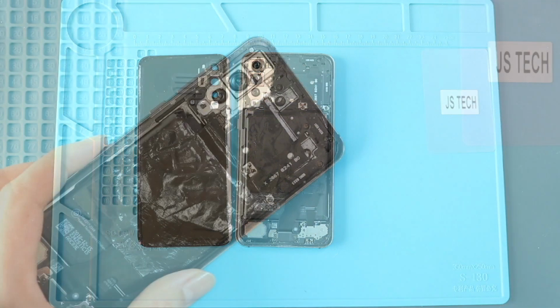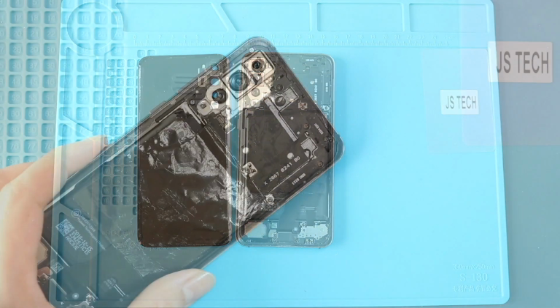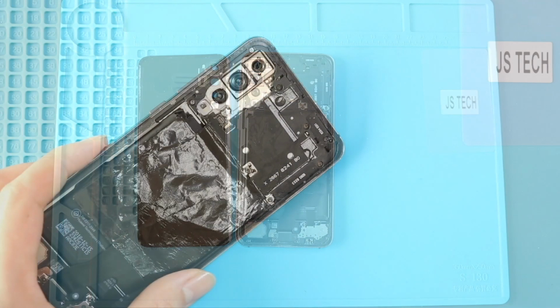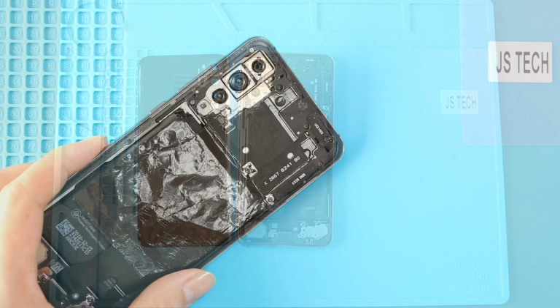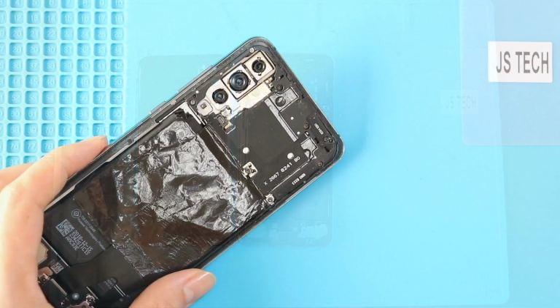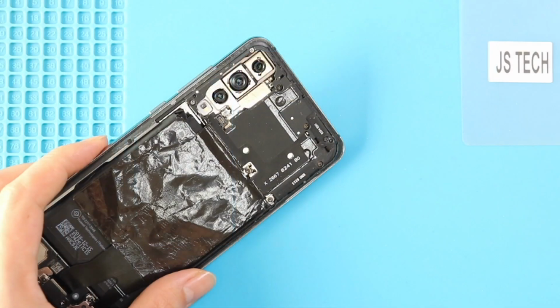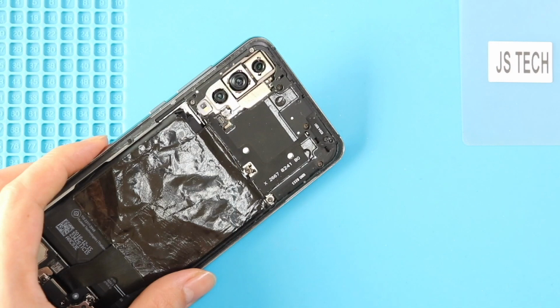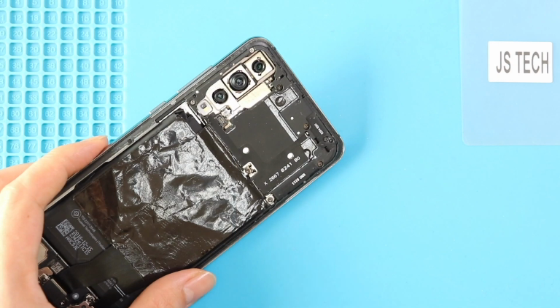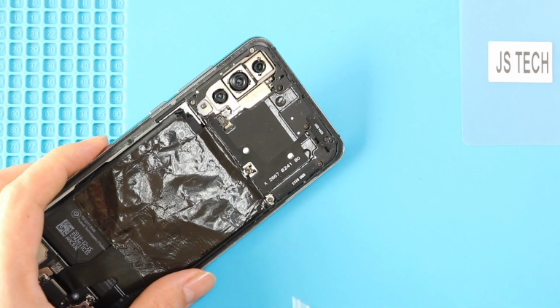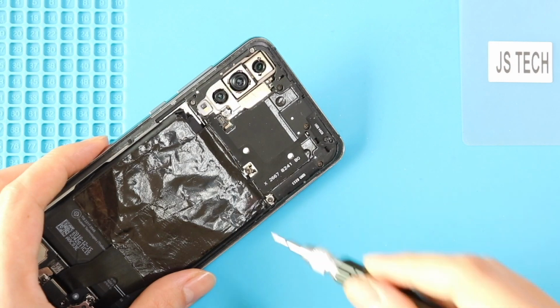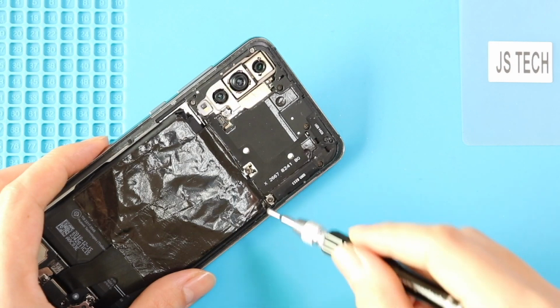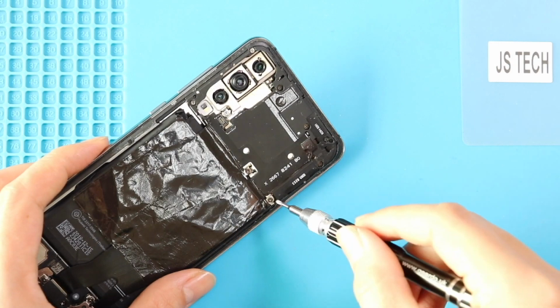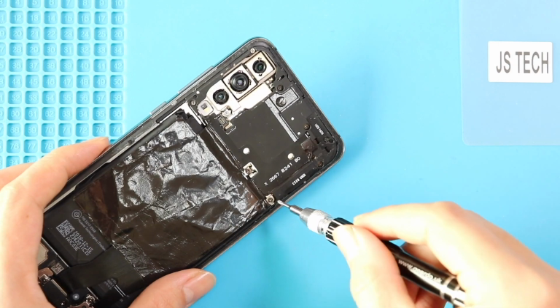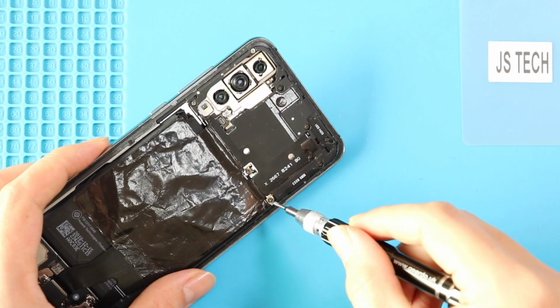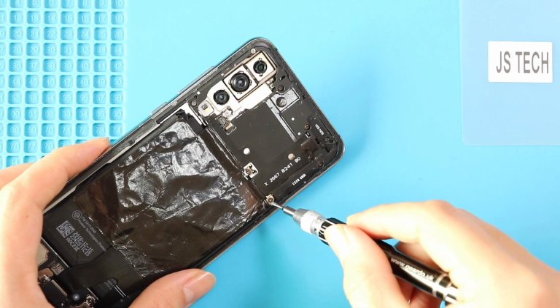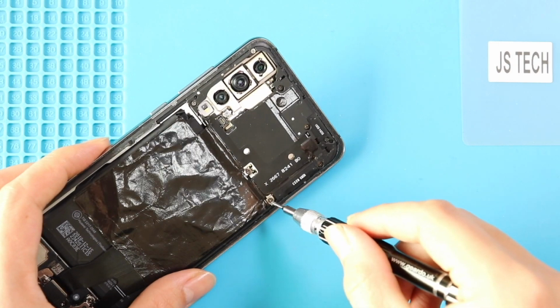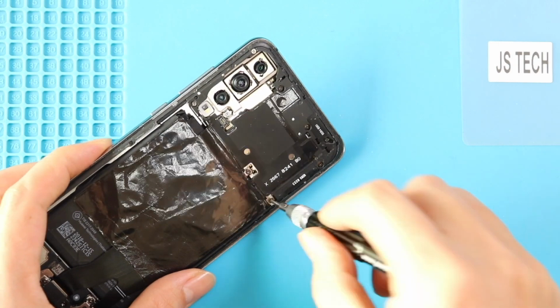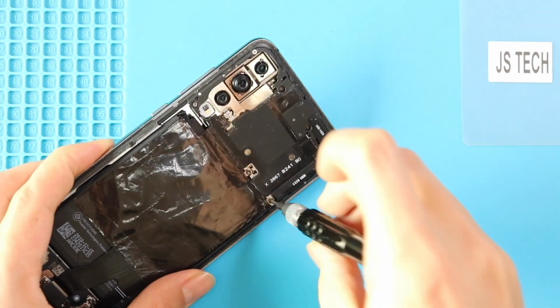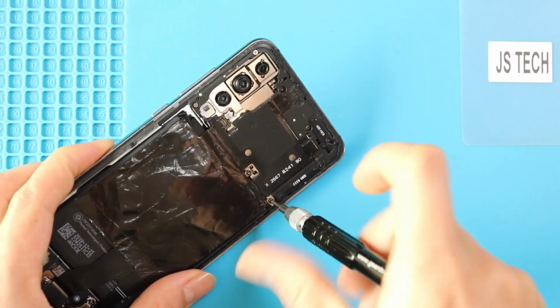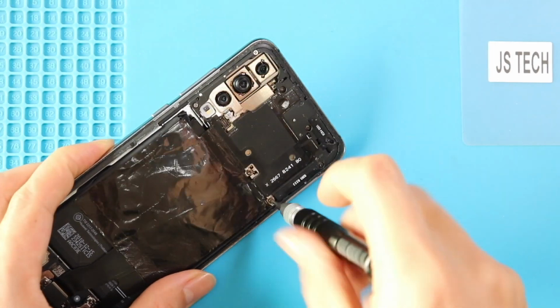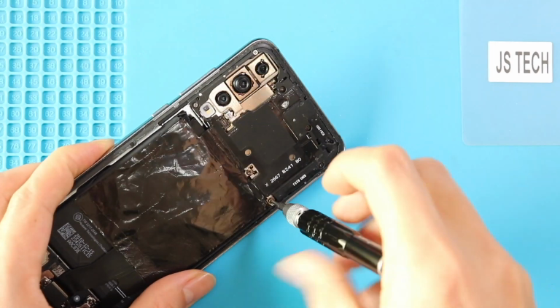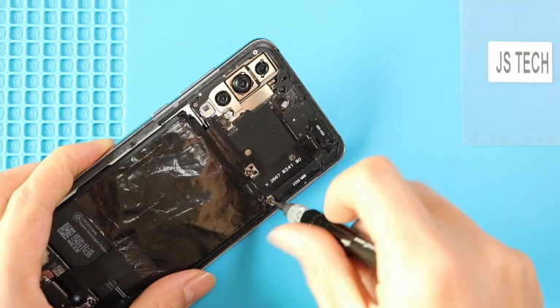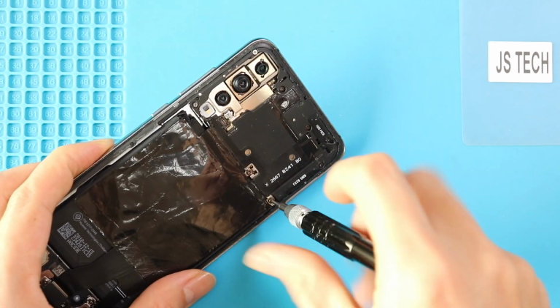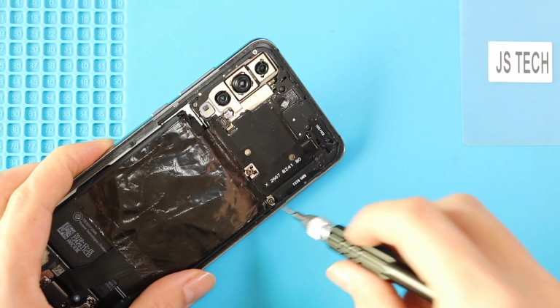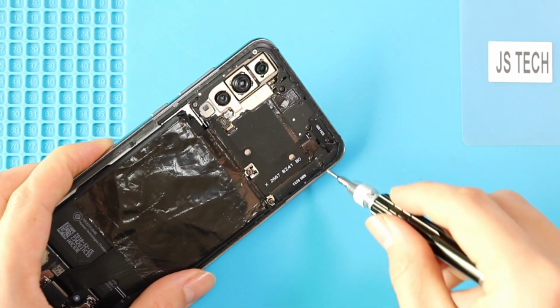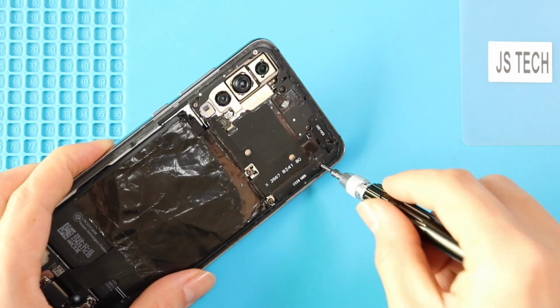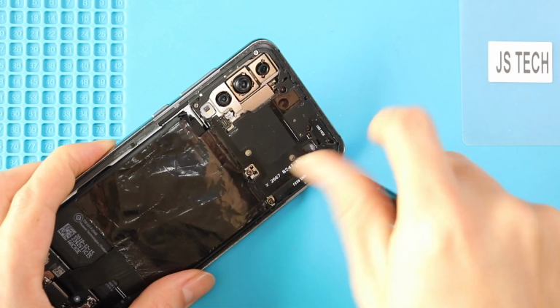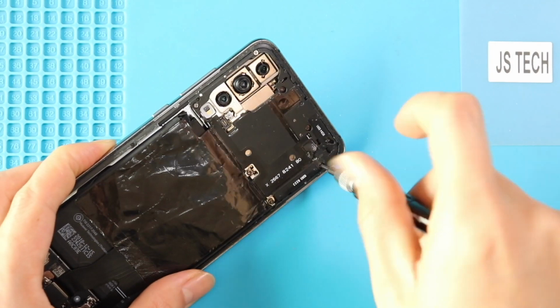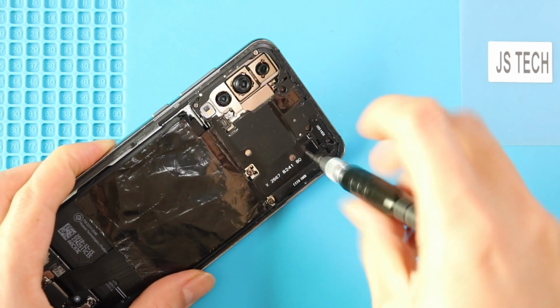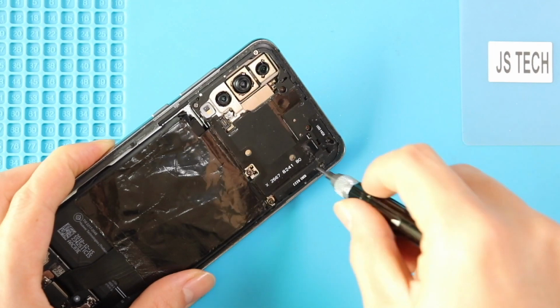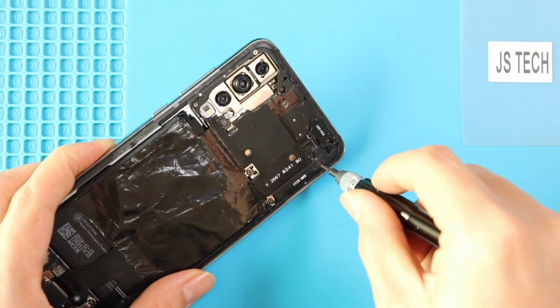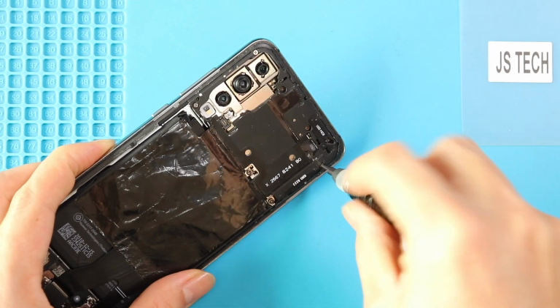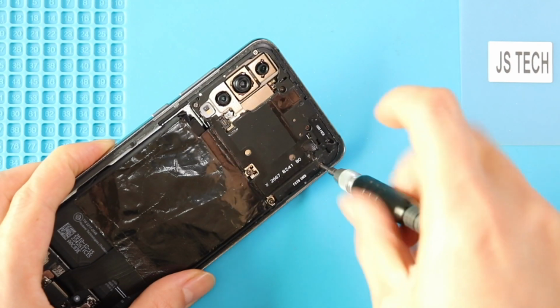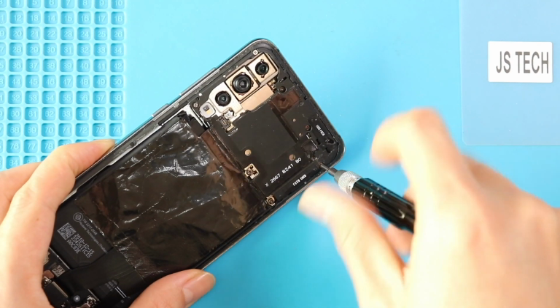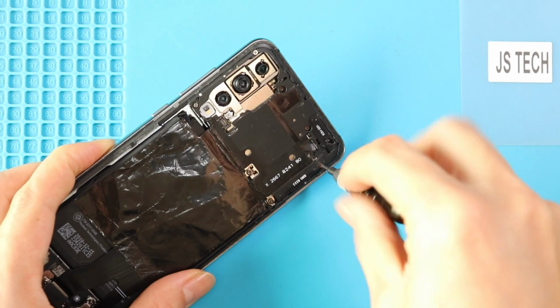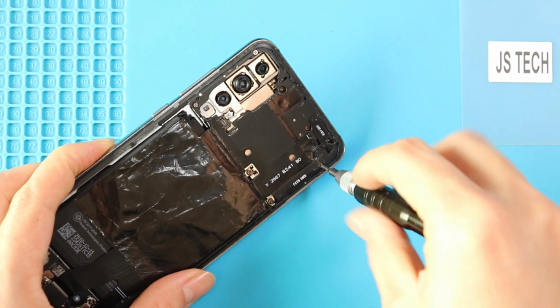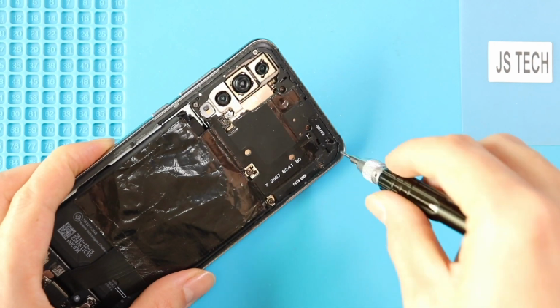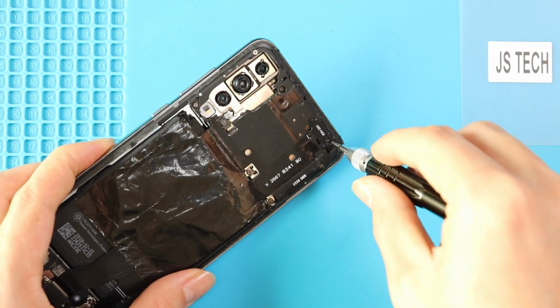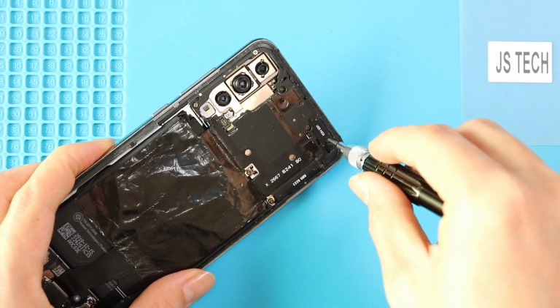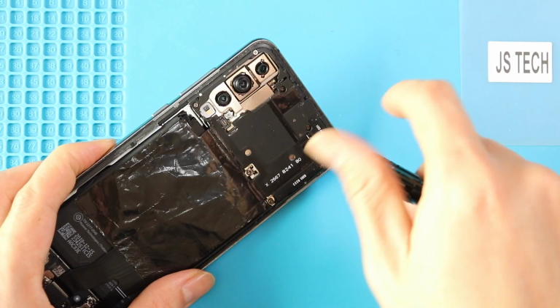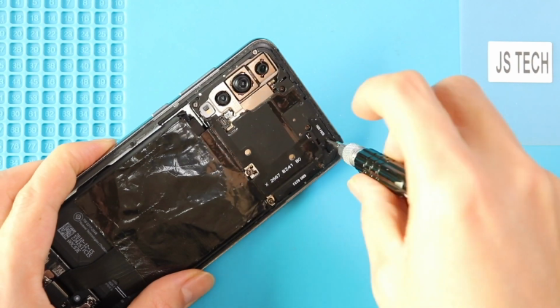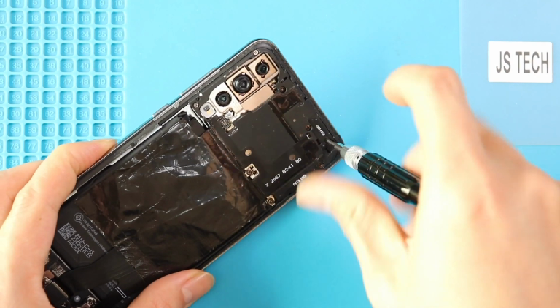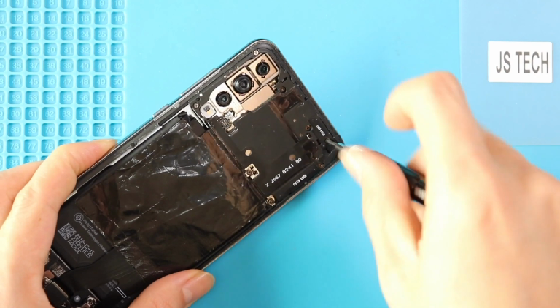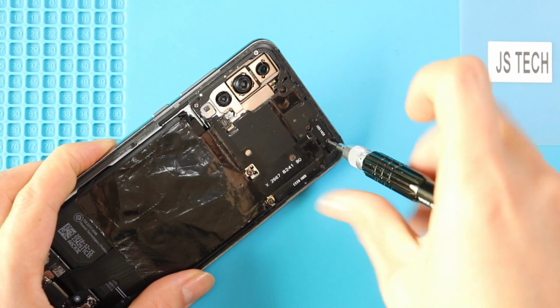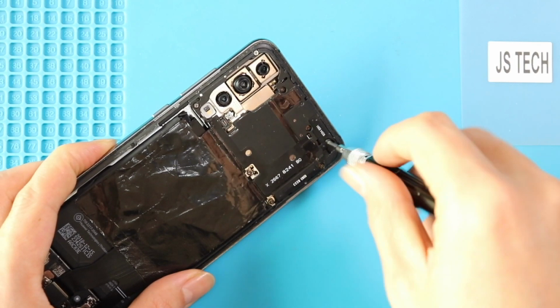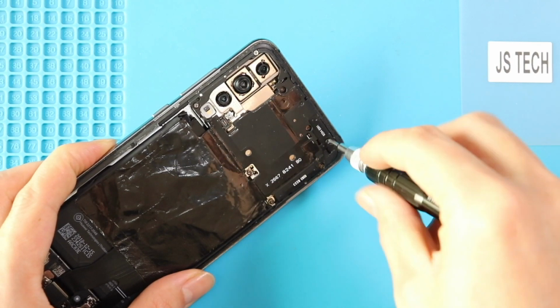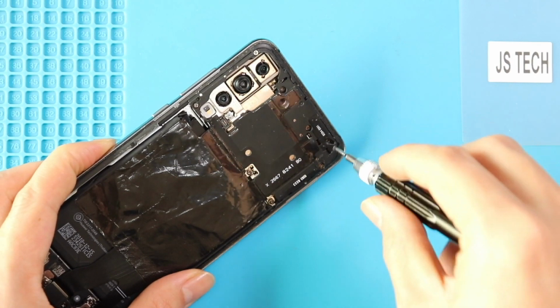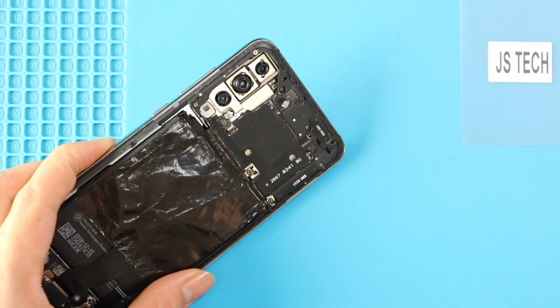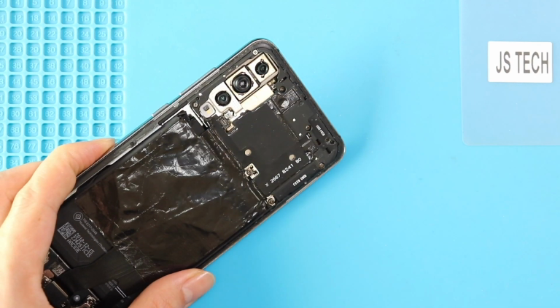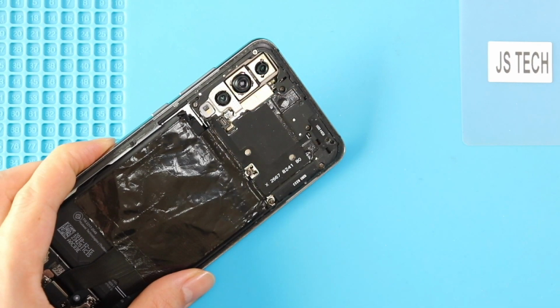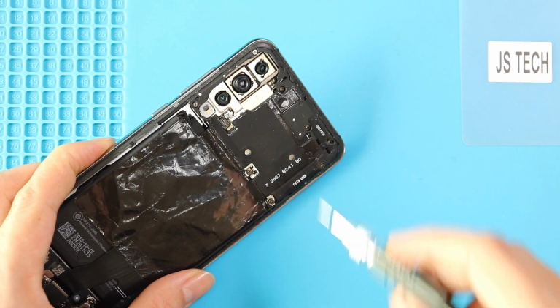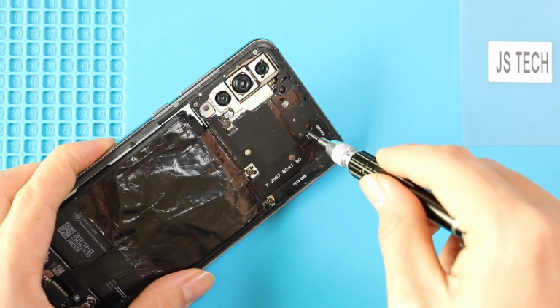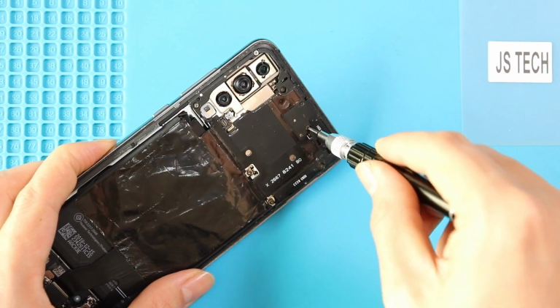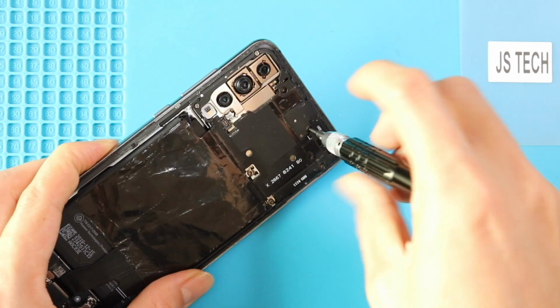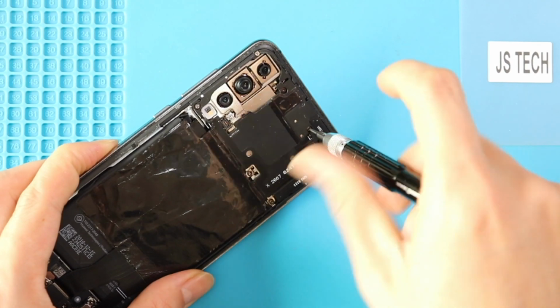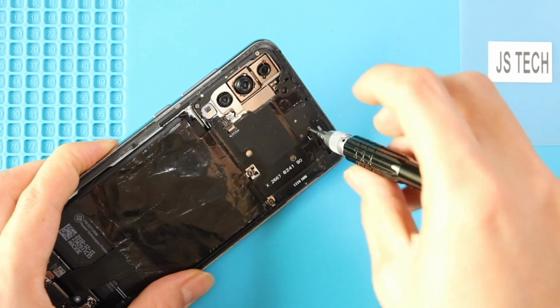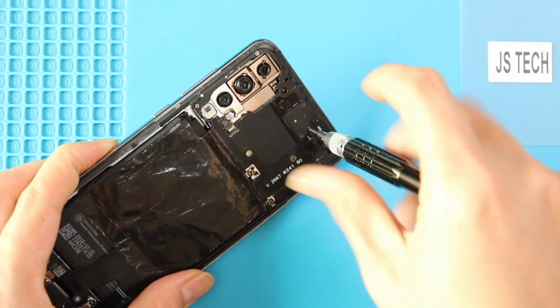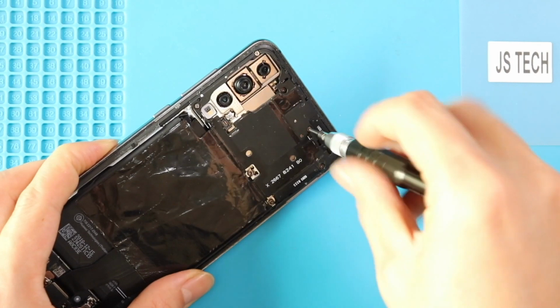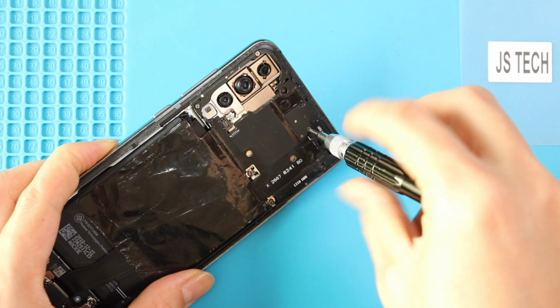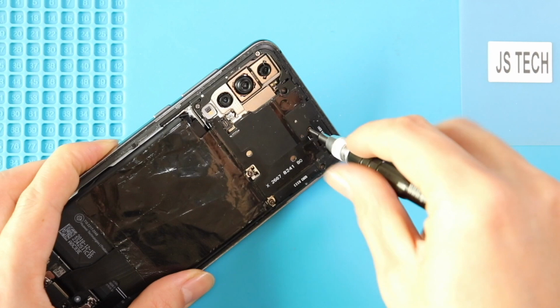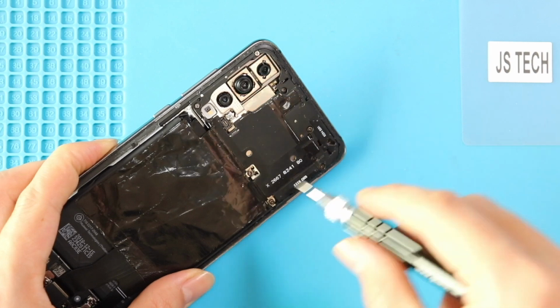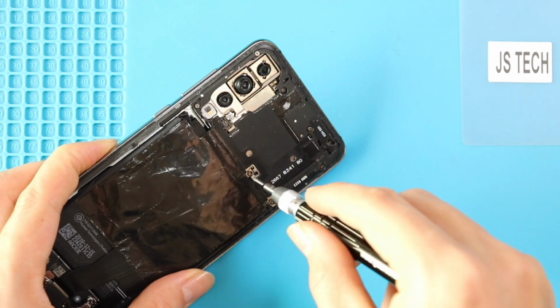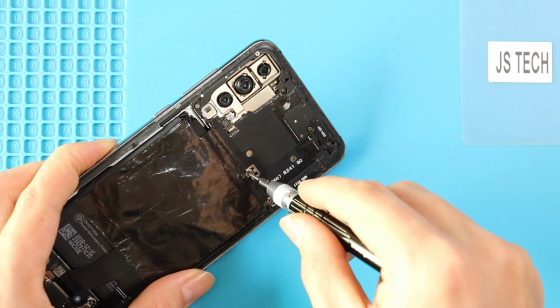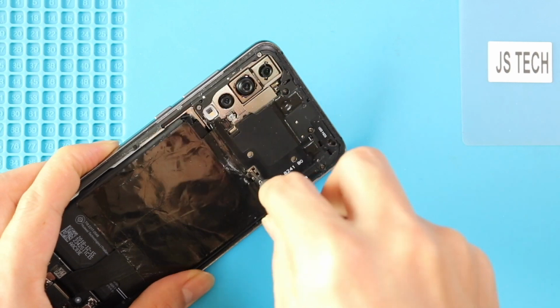Take out the back cover and take out the board frame with the pad by undoing screws. Undo nine screws and lift the frame using a pry tool.